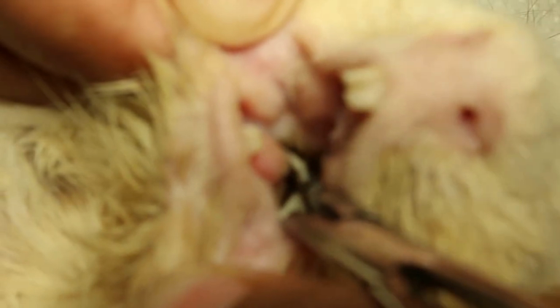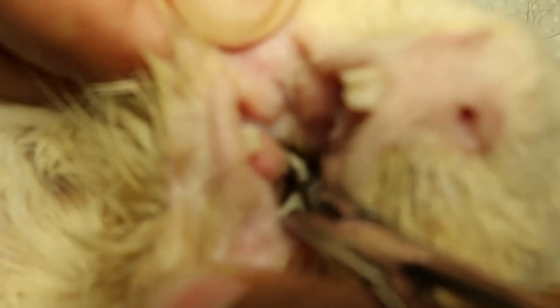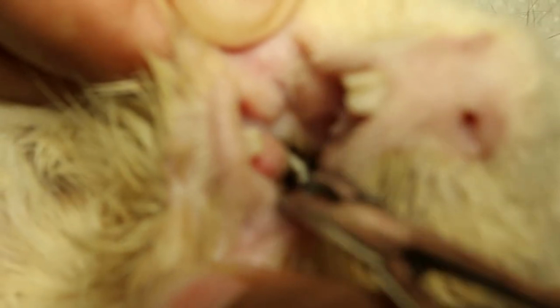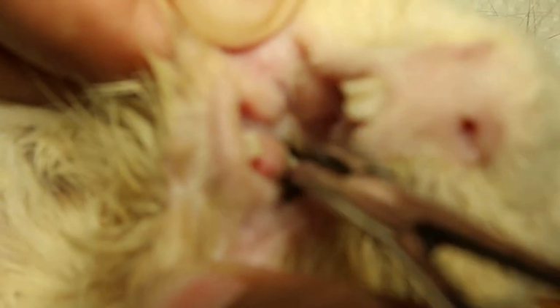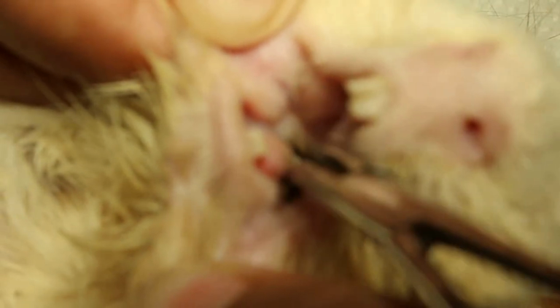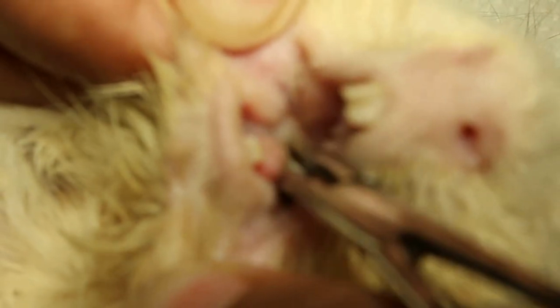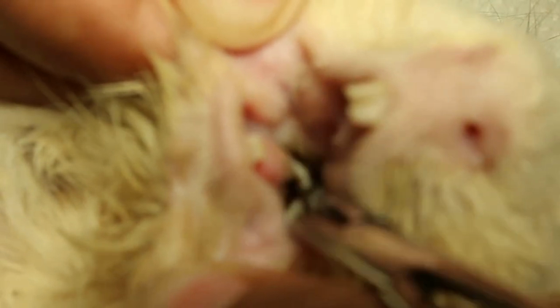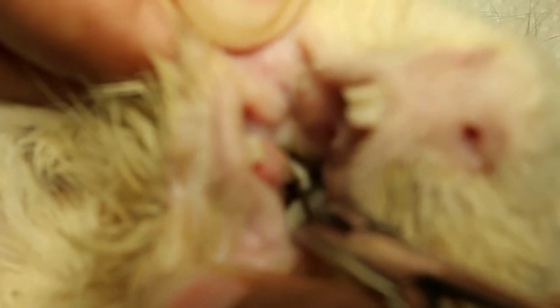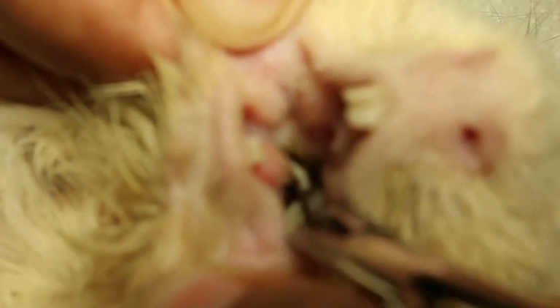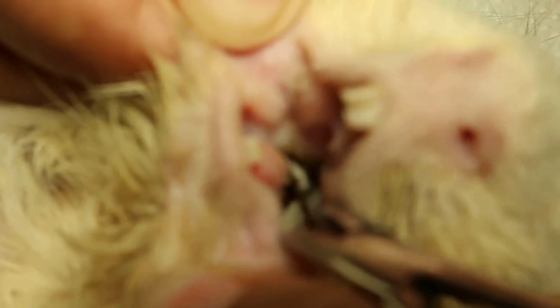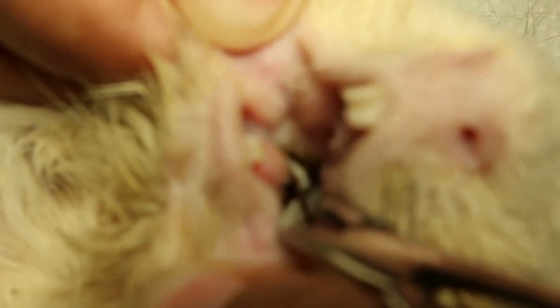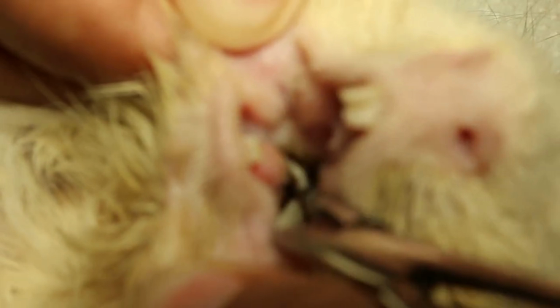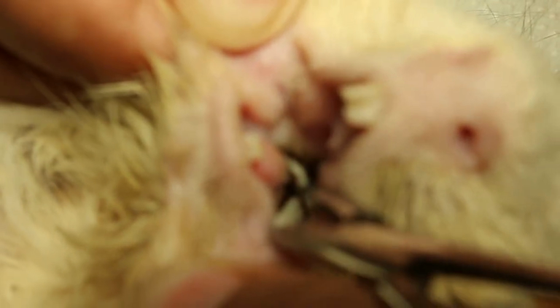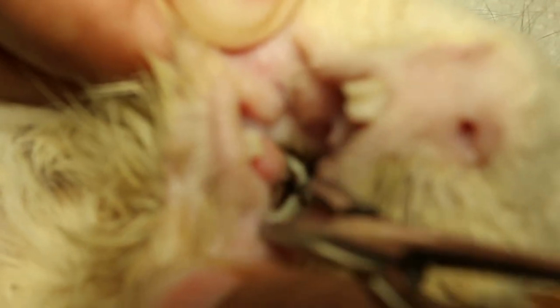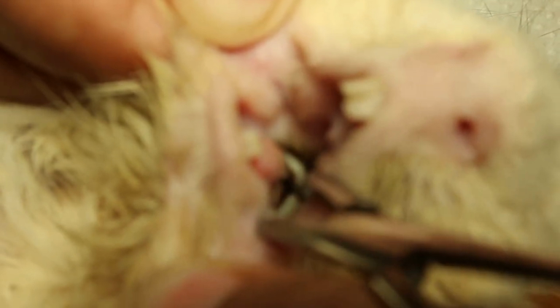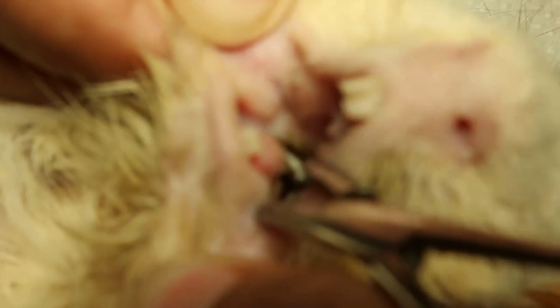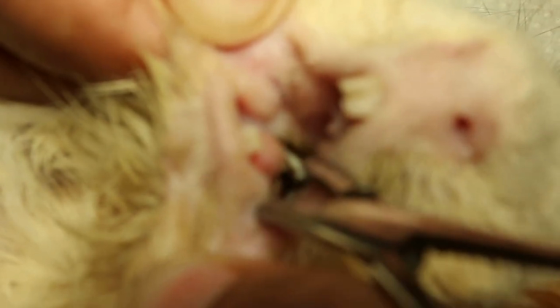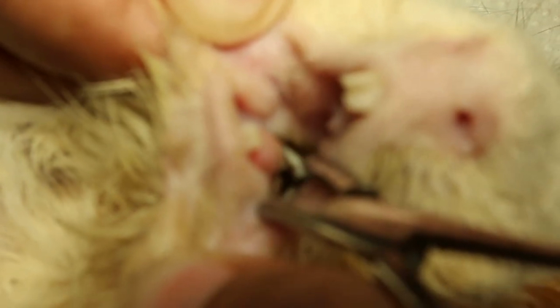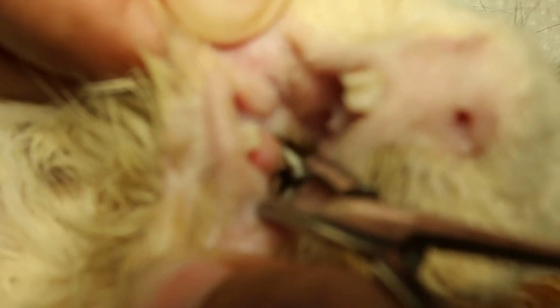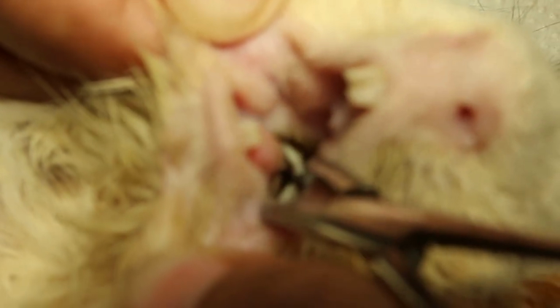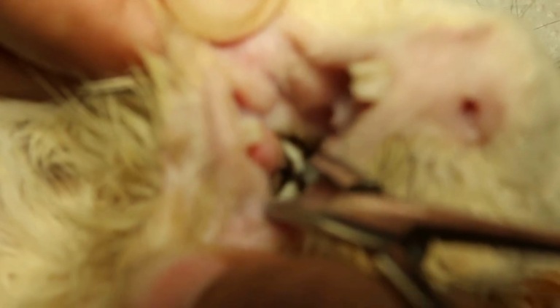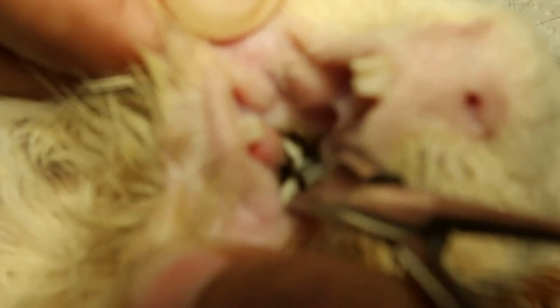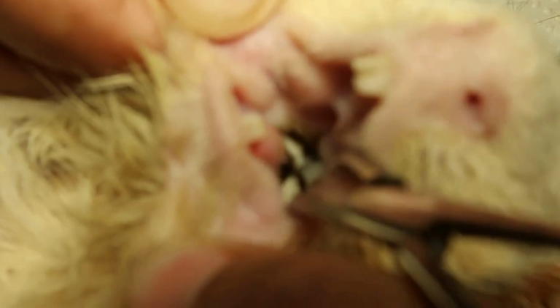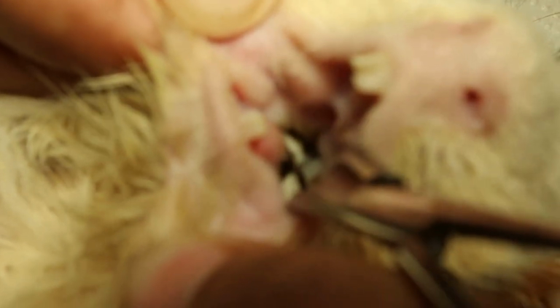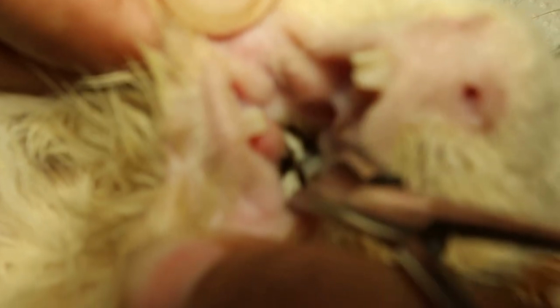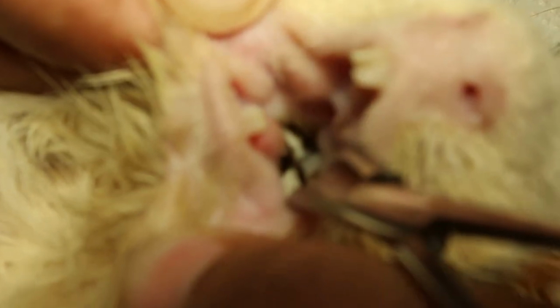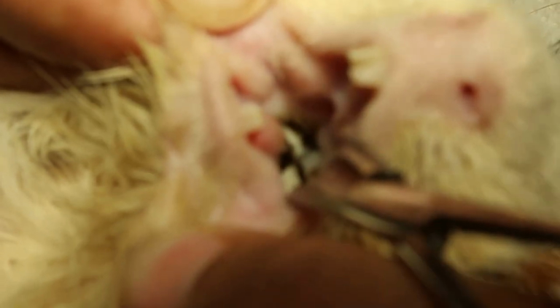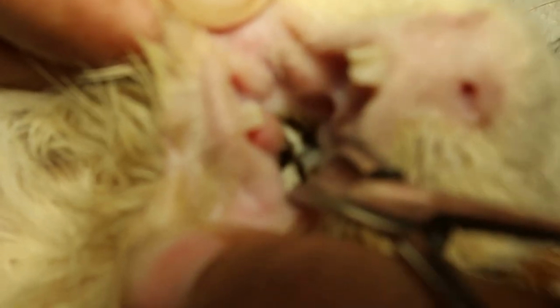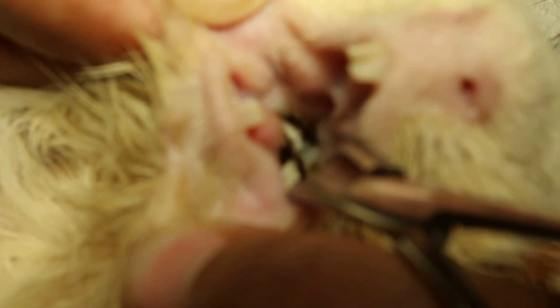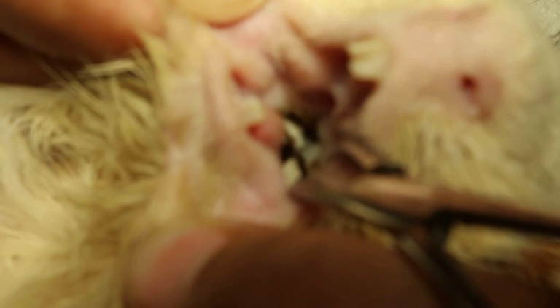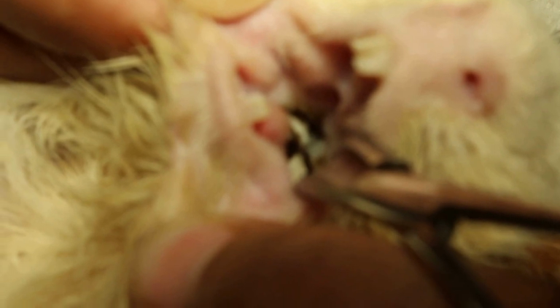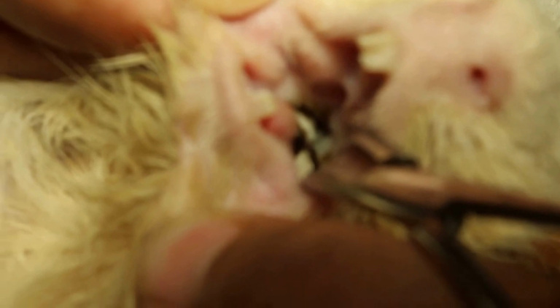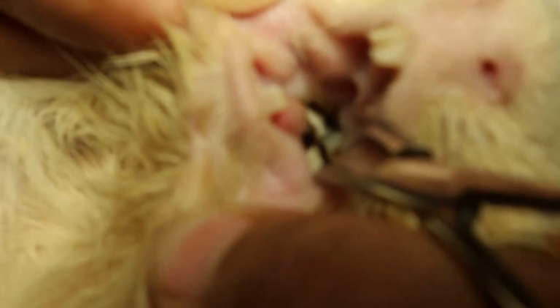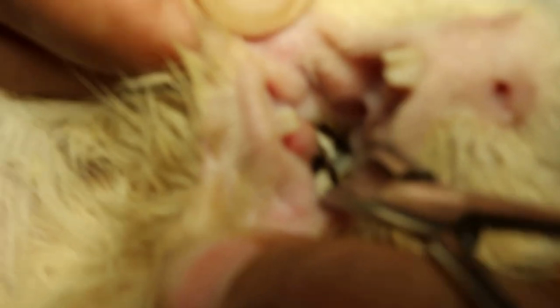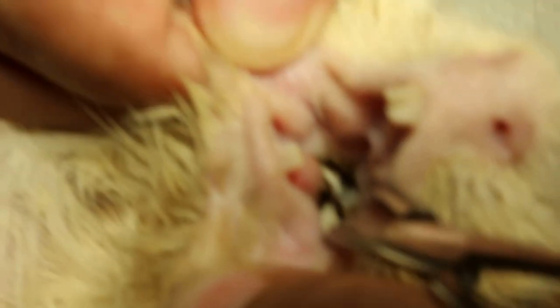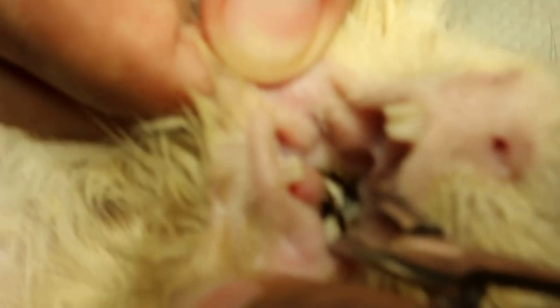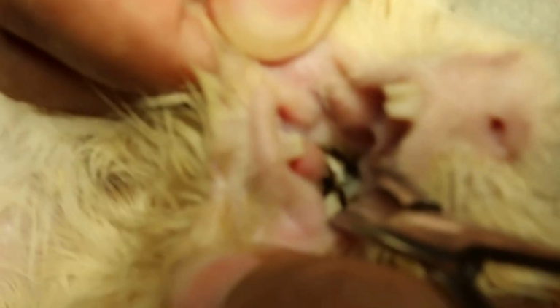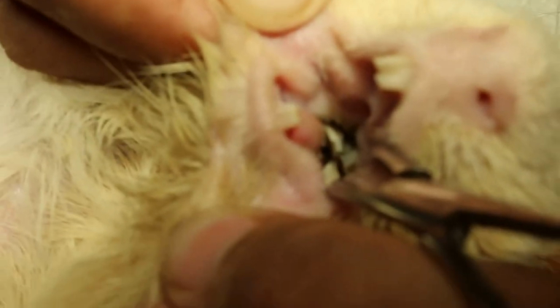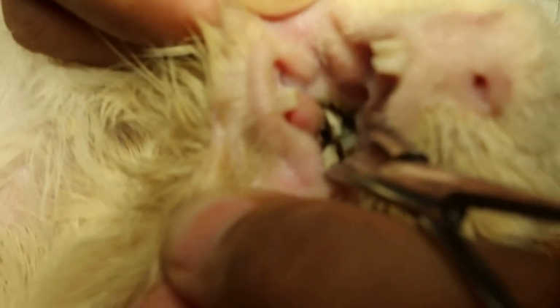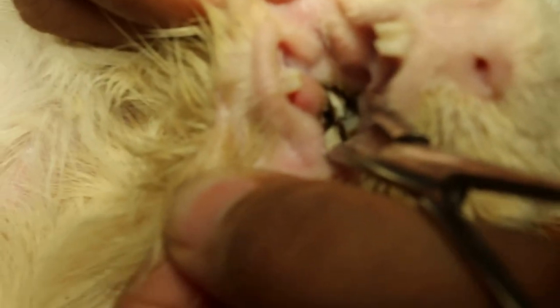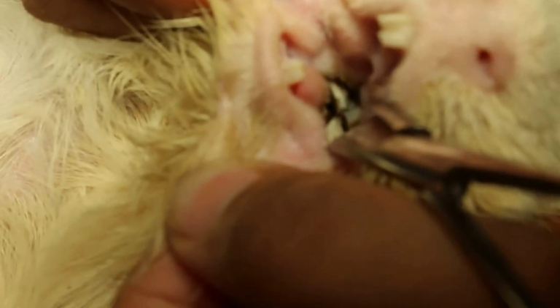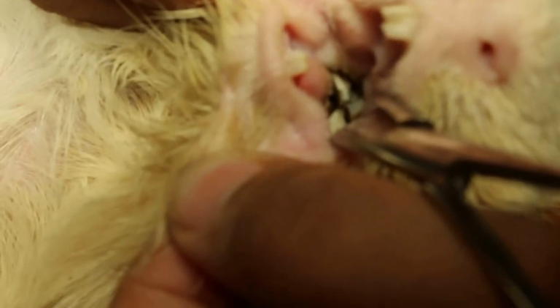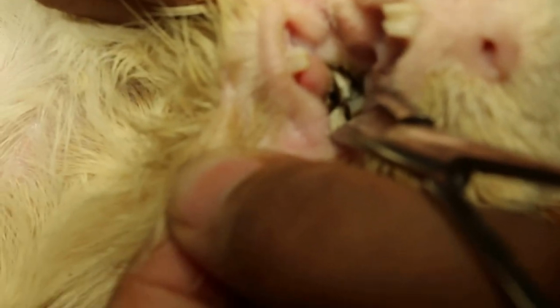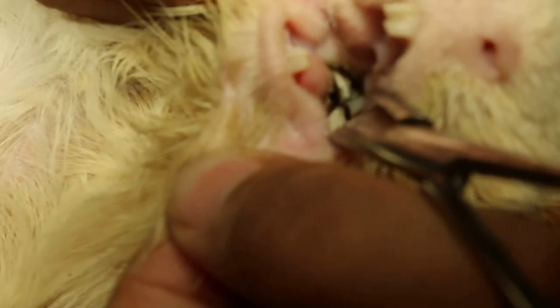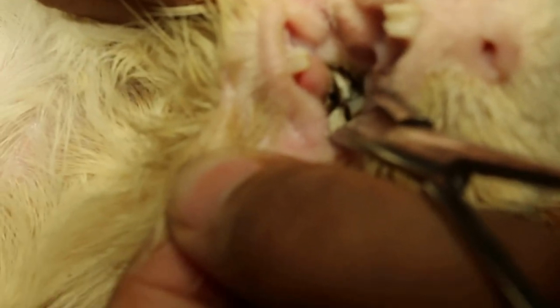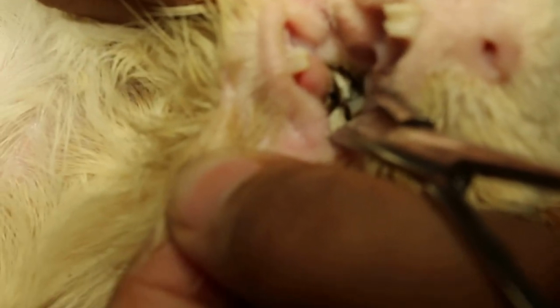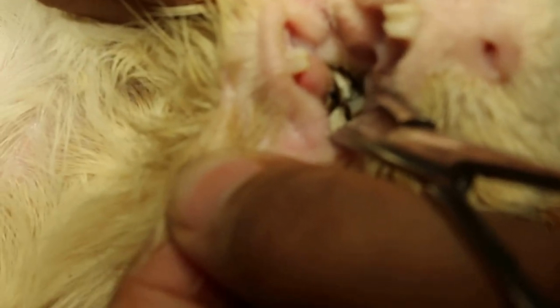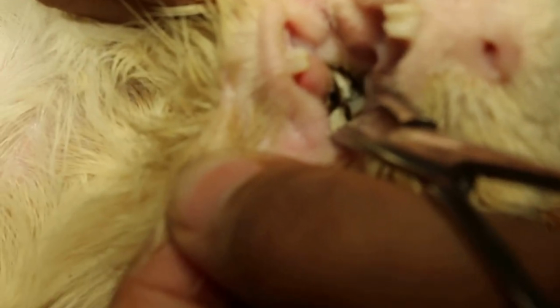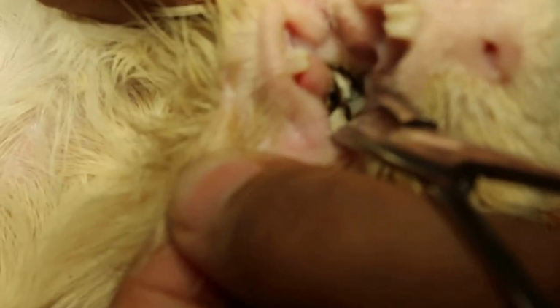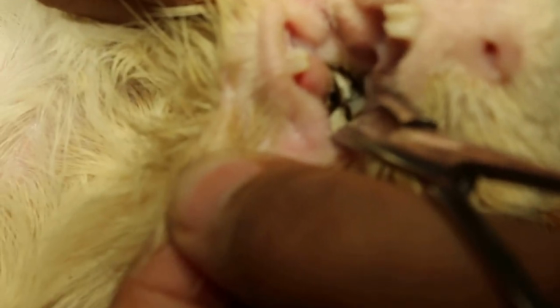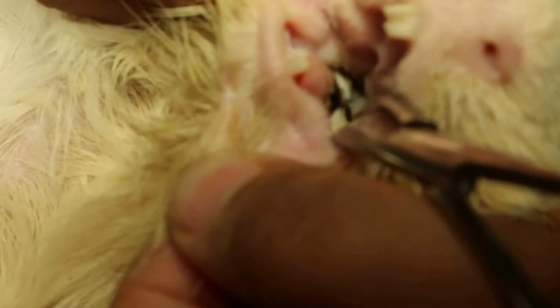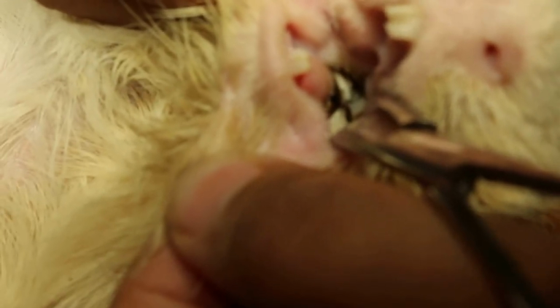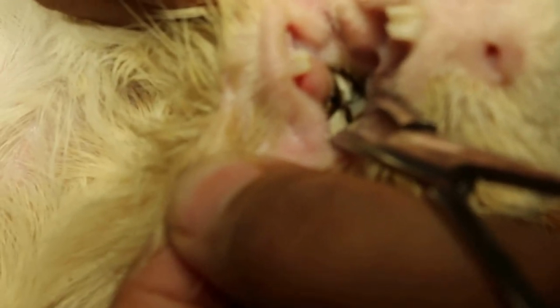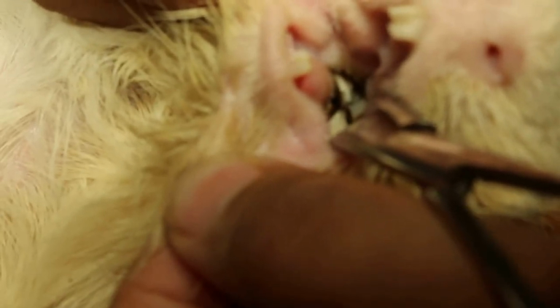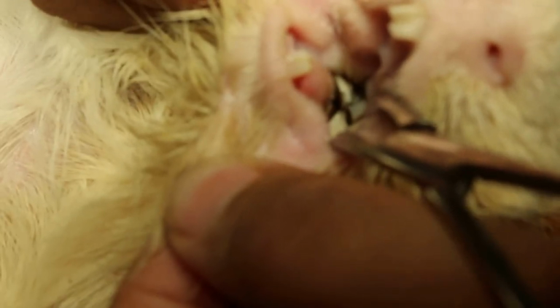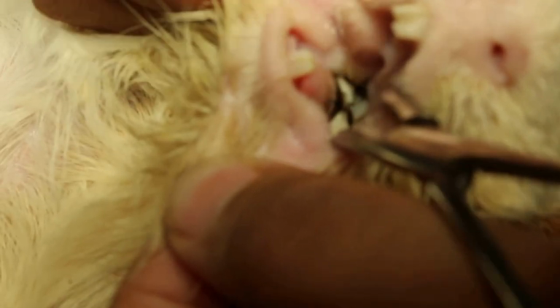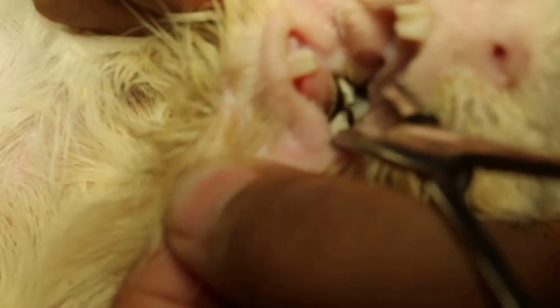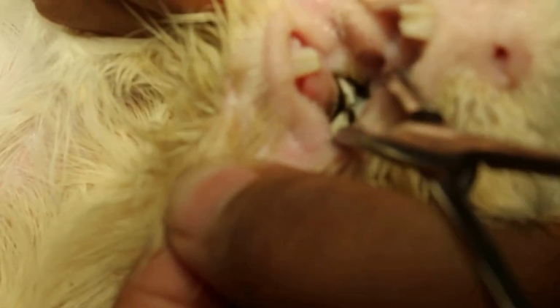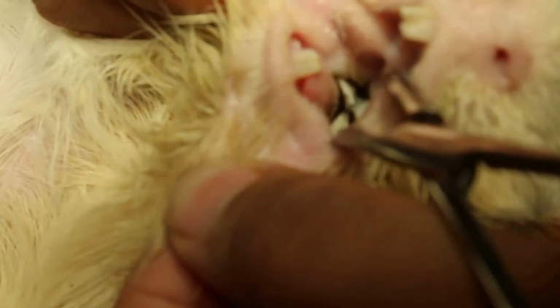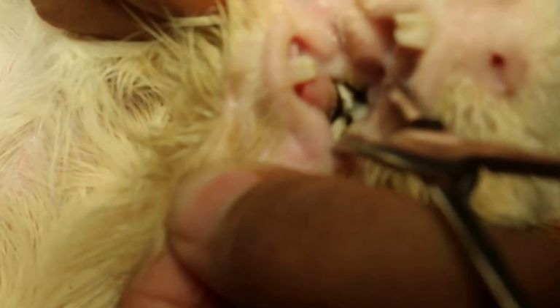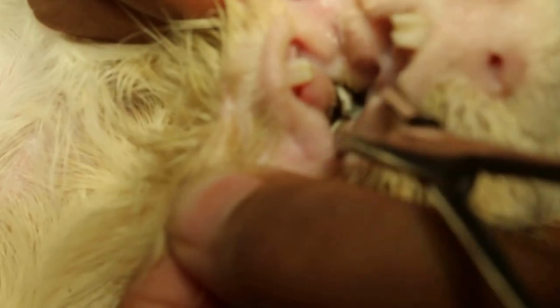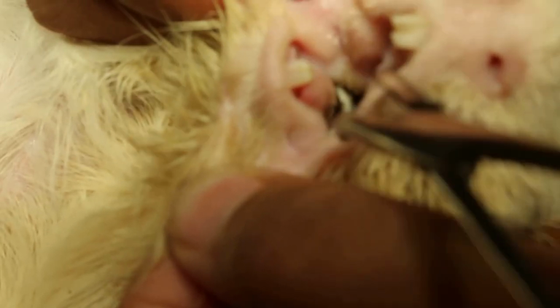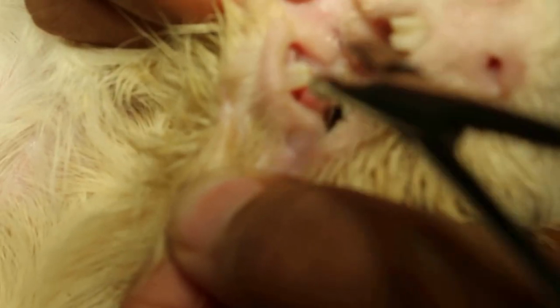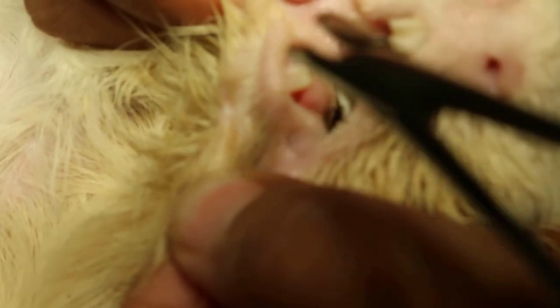Right lower molar. And I need to clip it short, otherwise it'd be hard for the guinea pig to grind.